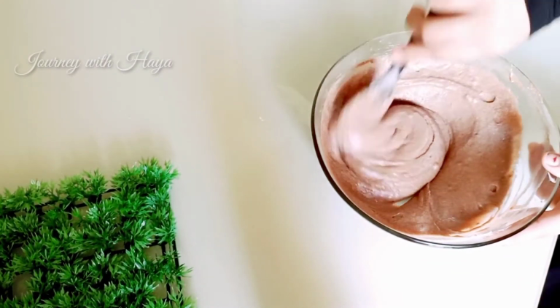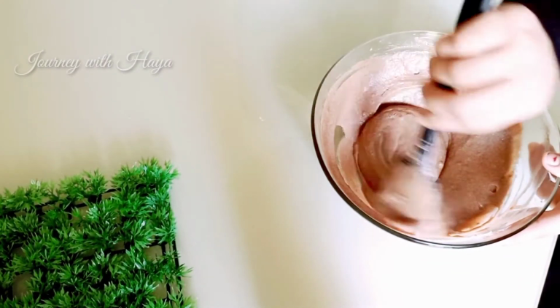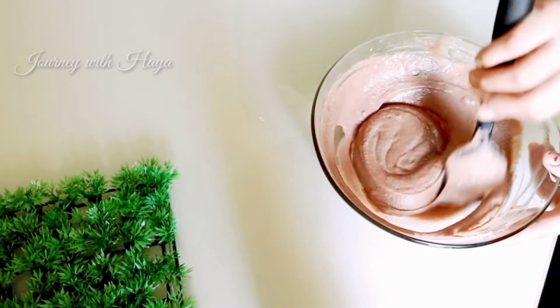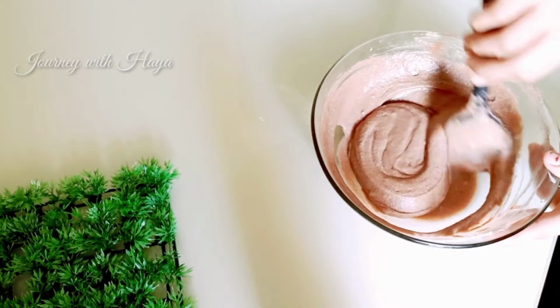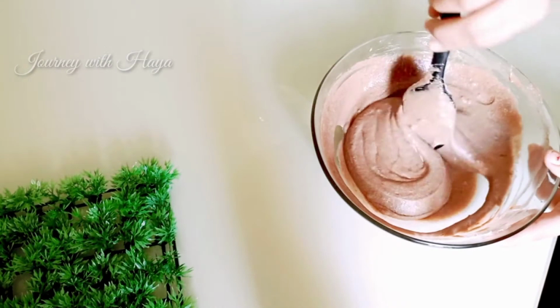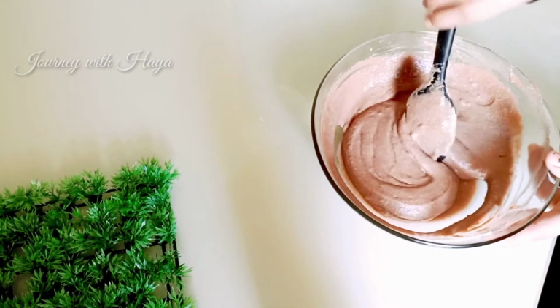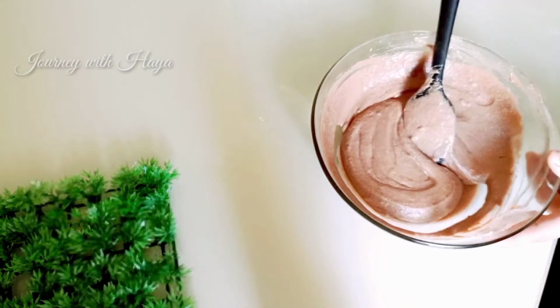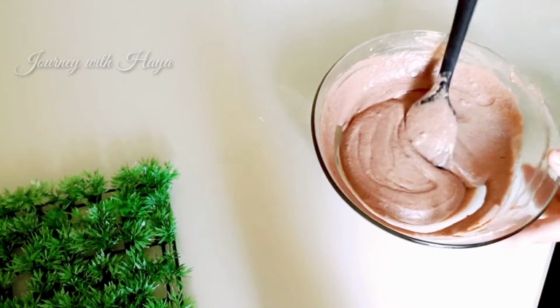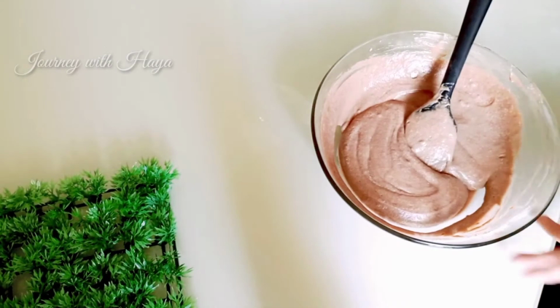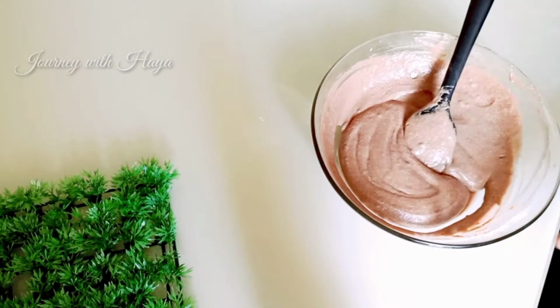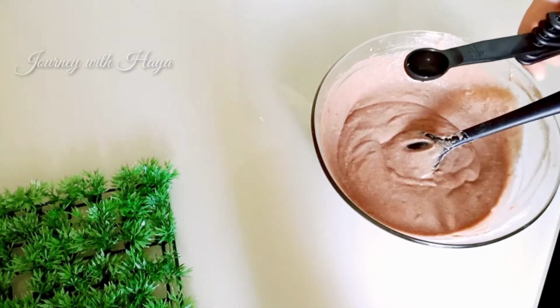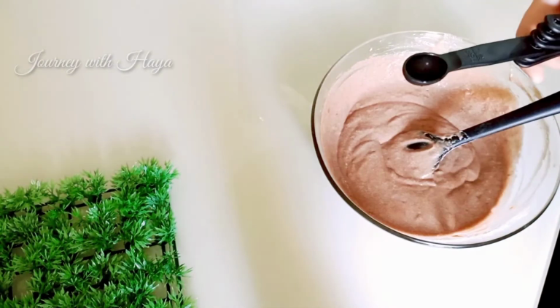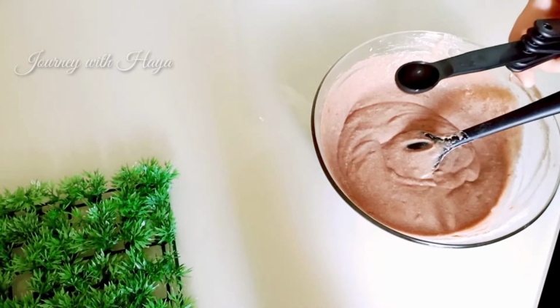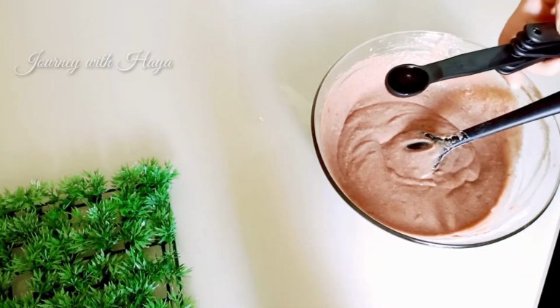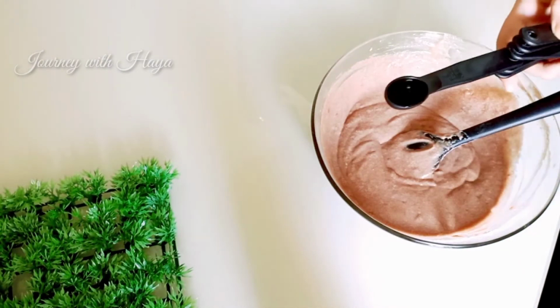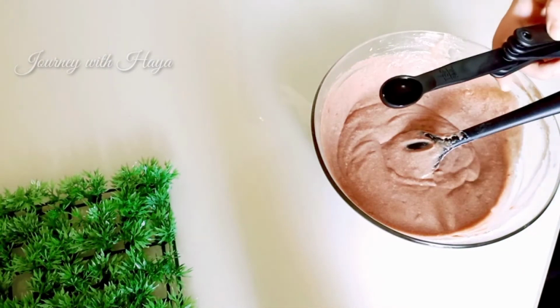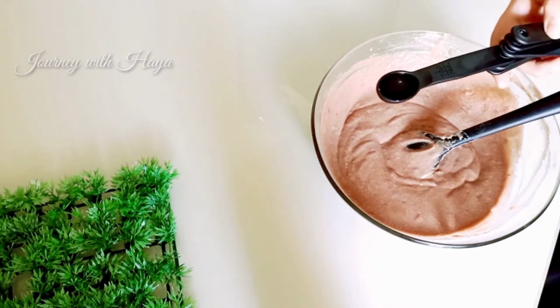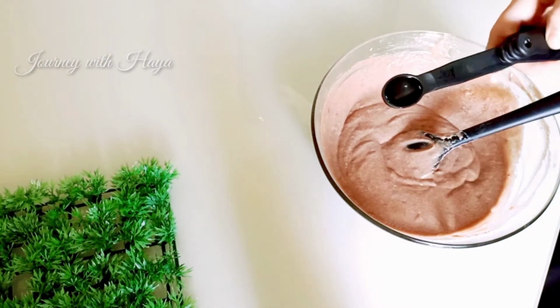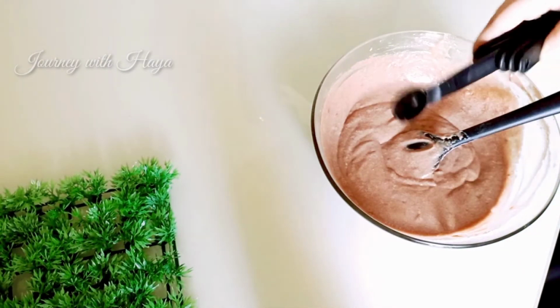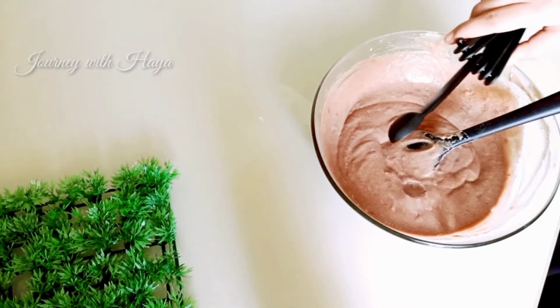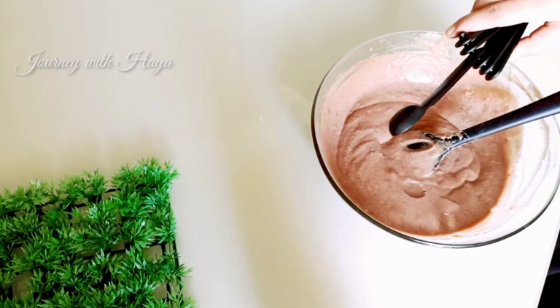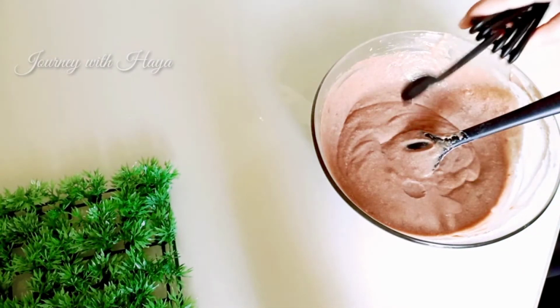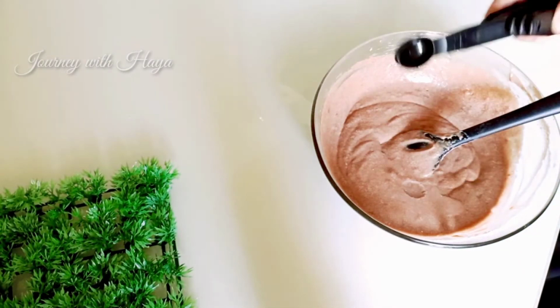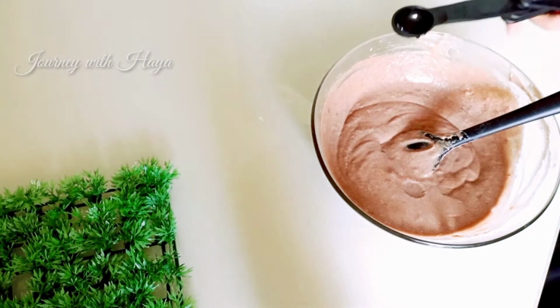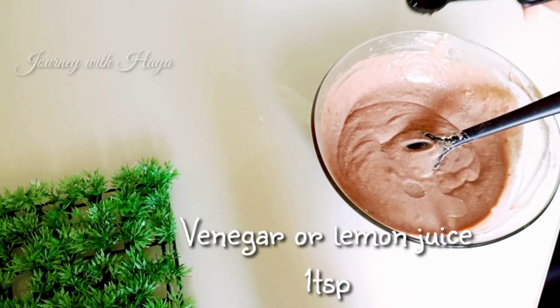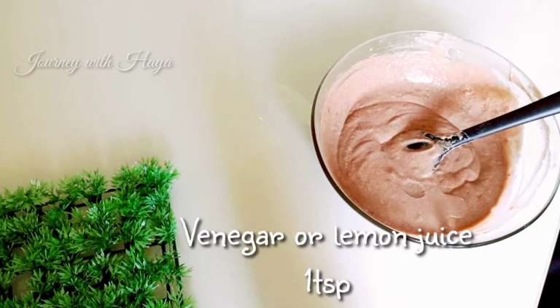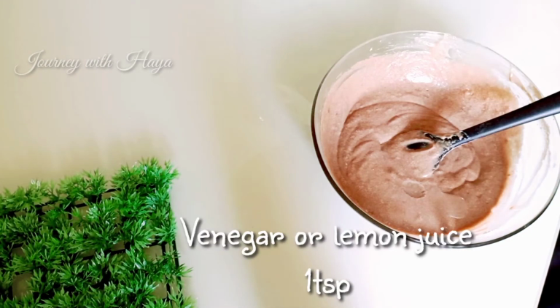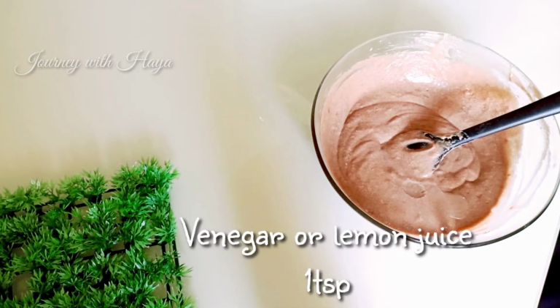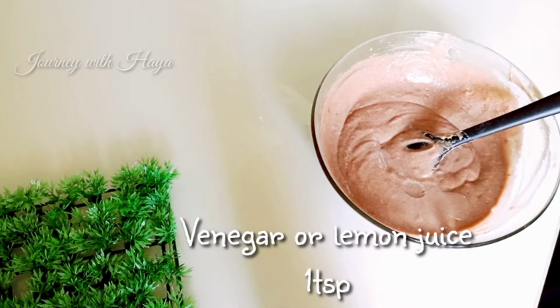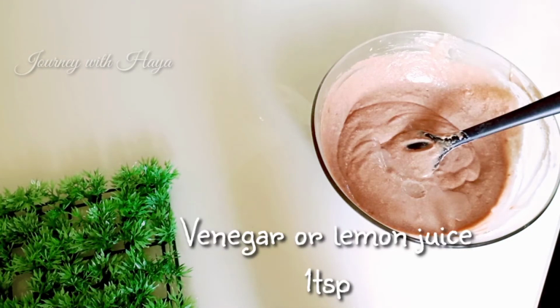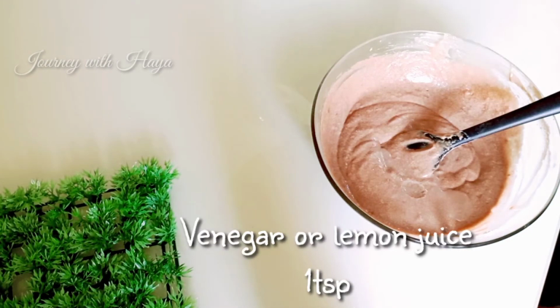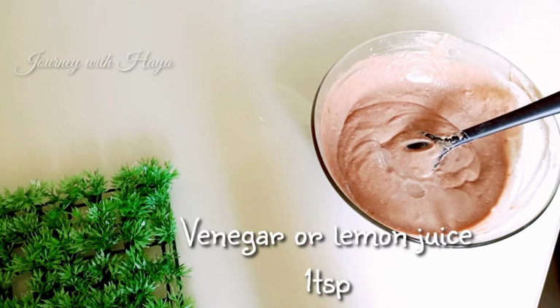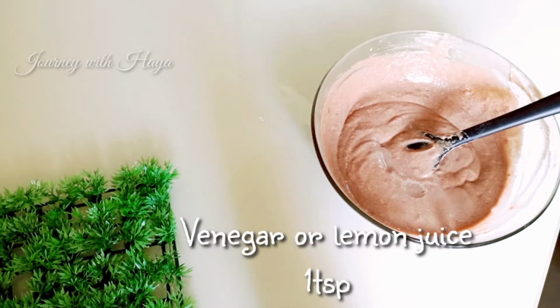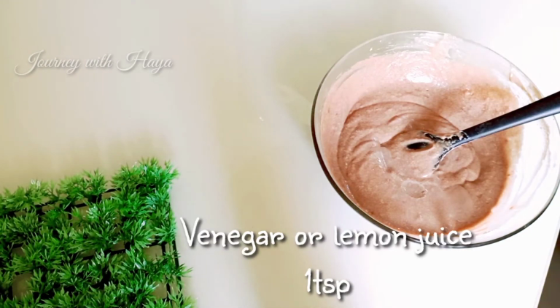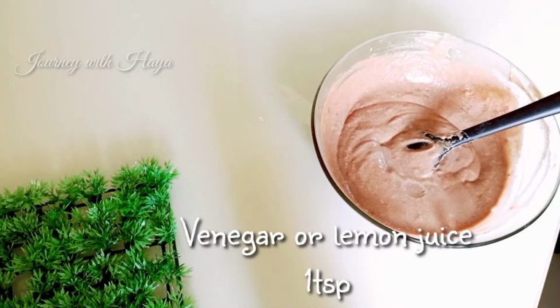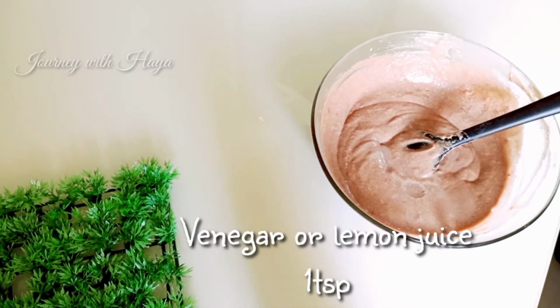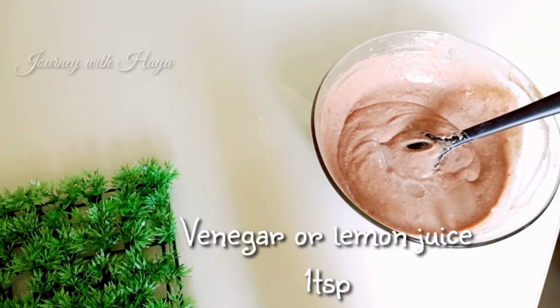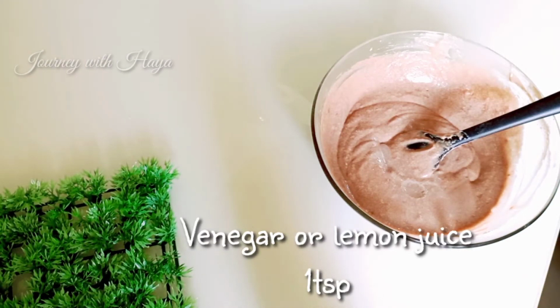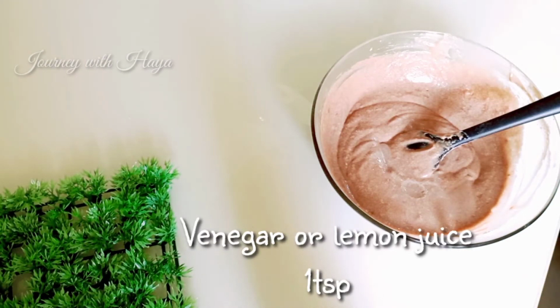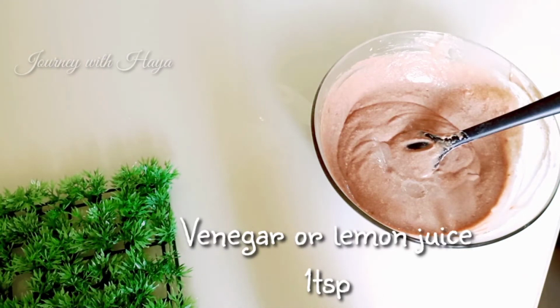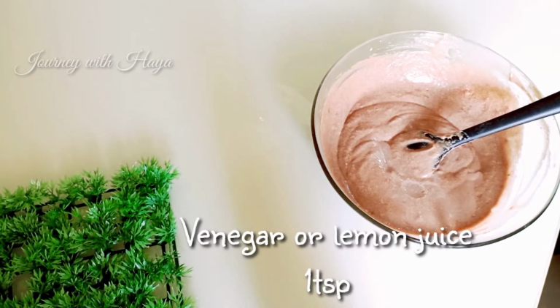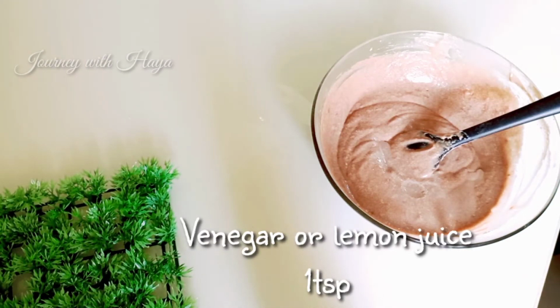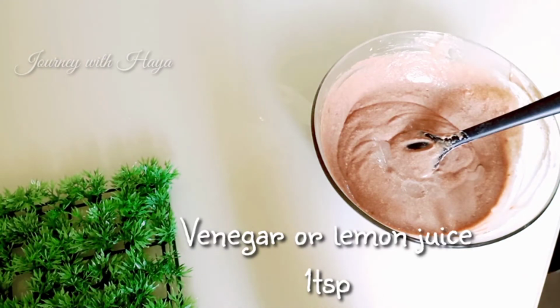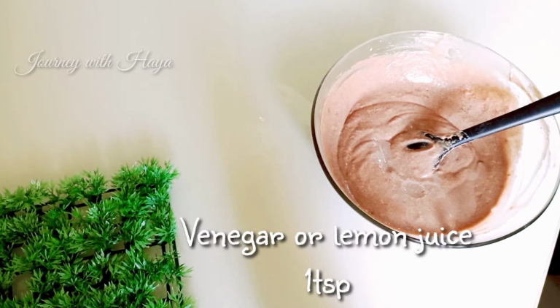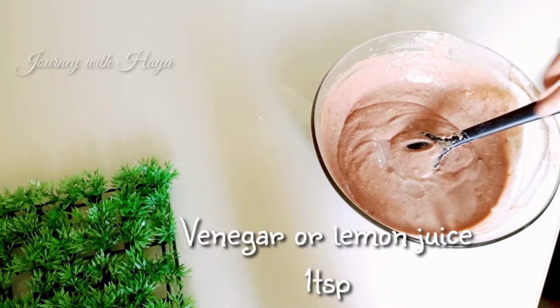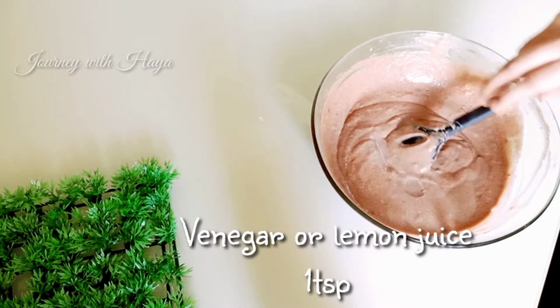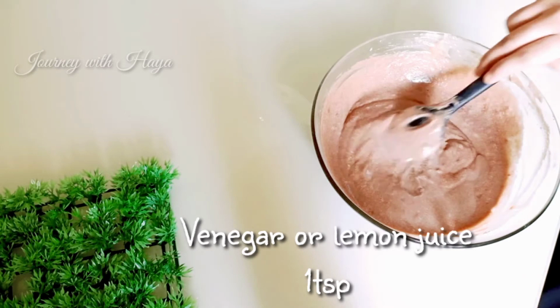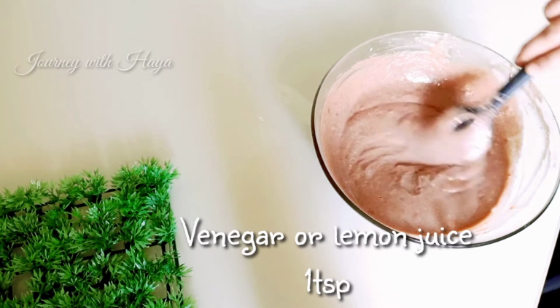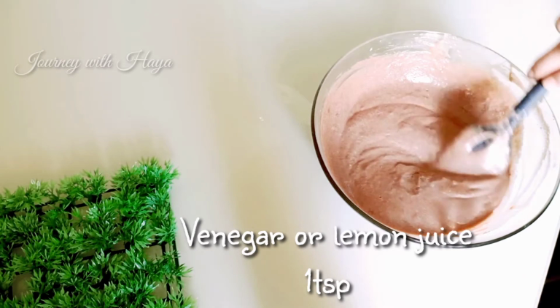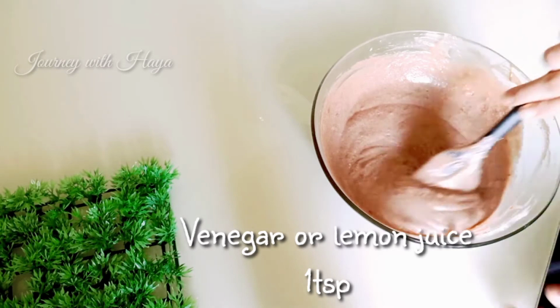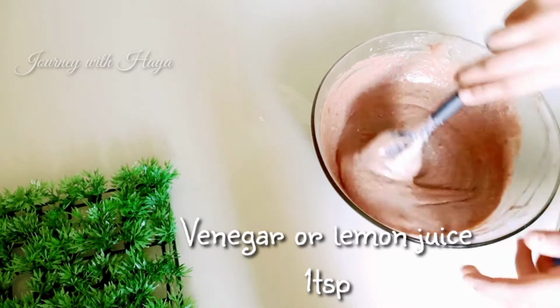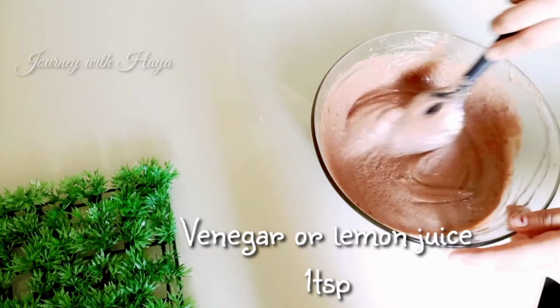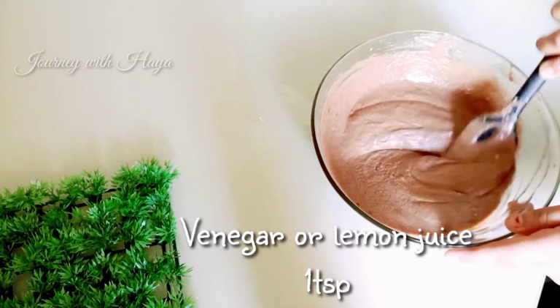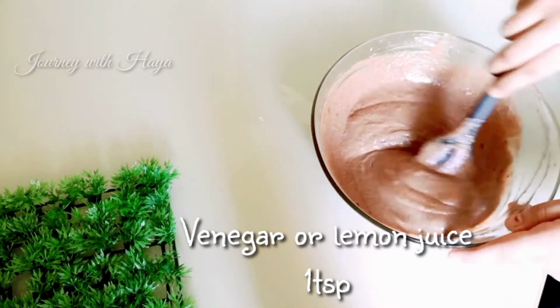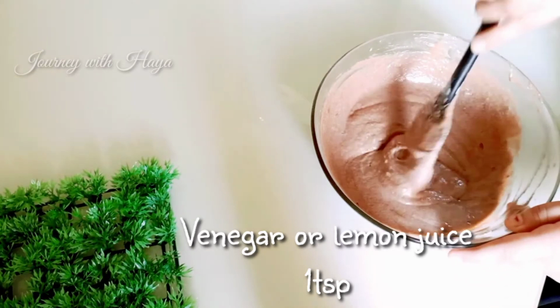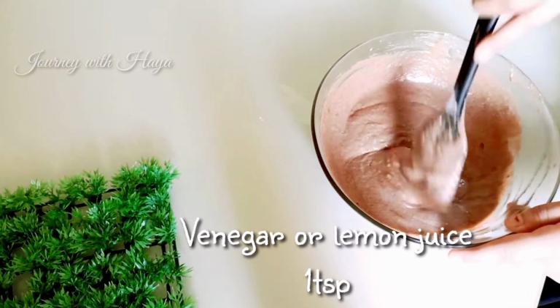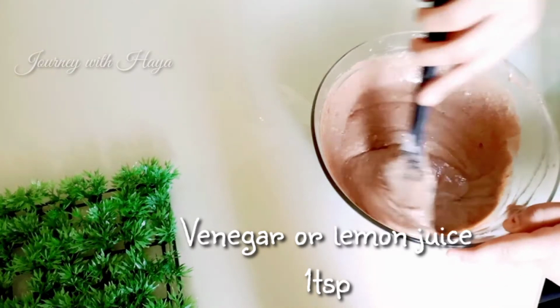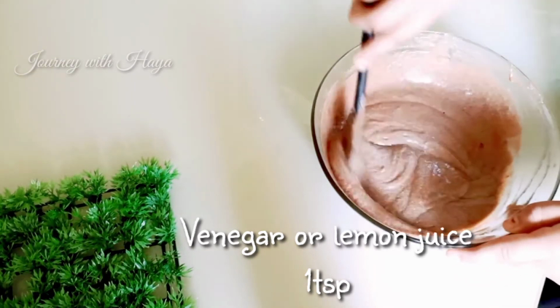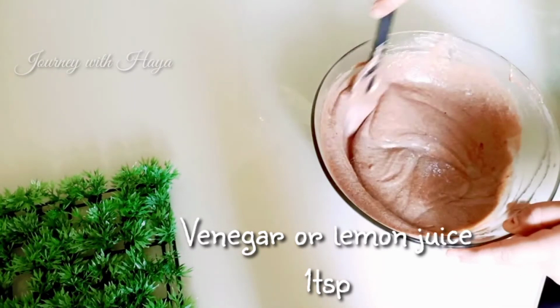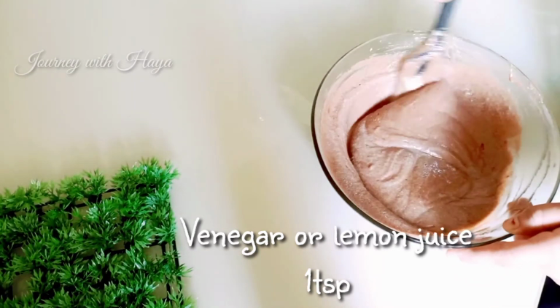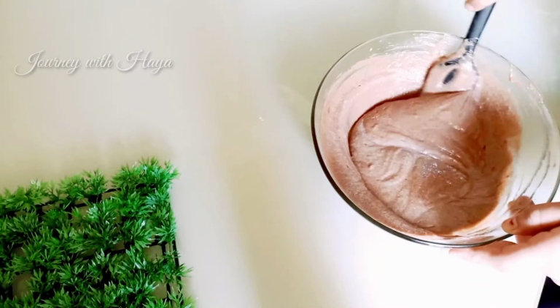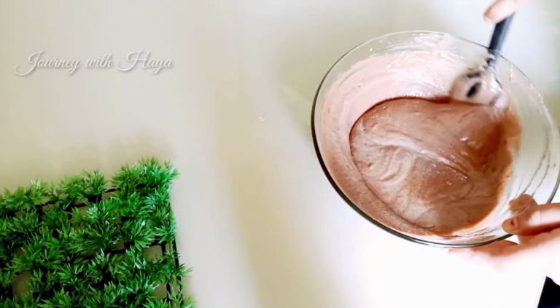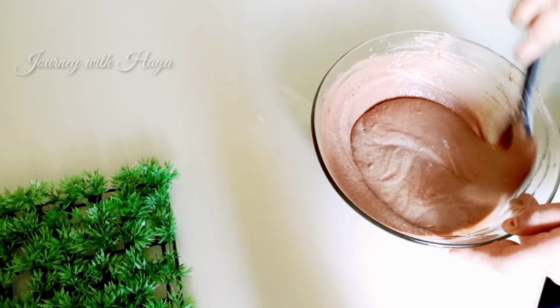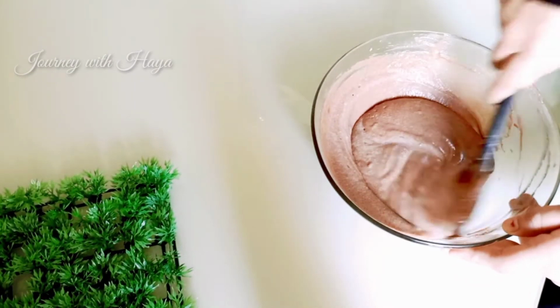After mixing a lot, our batter is smooth now. Now add 1 teaspoon of vinegar or lemon juice and mix it well again.